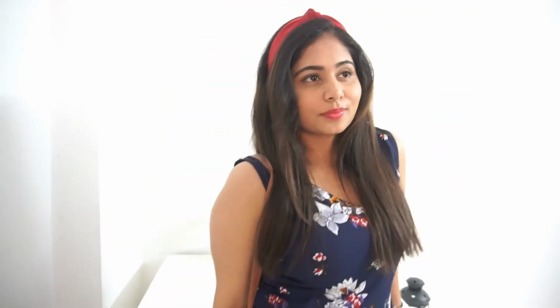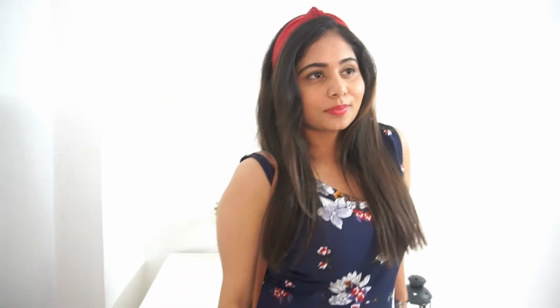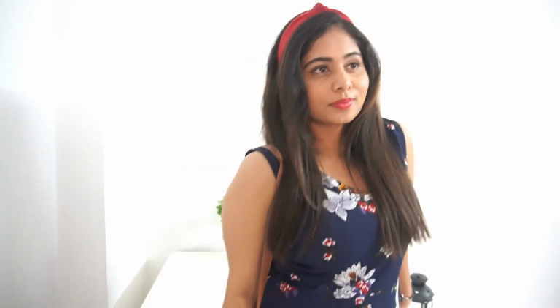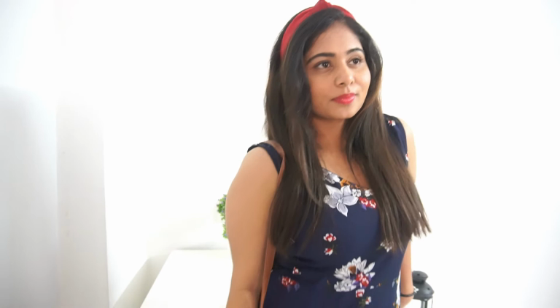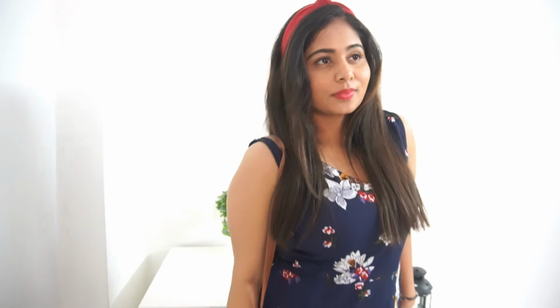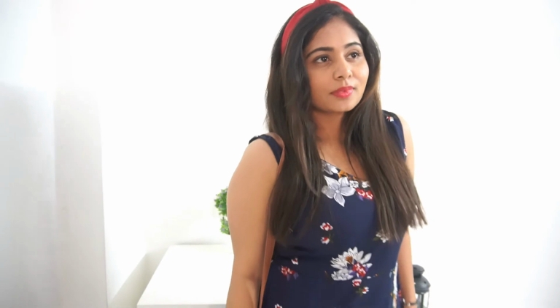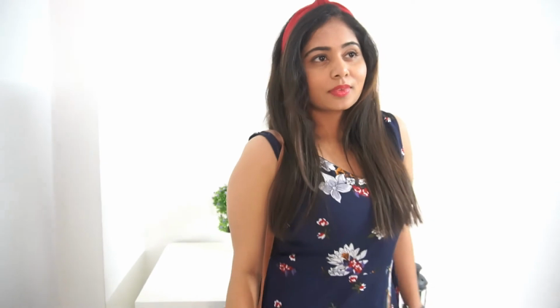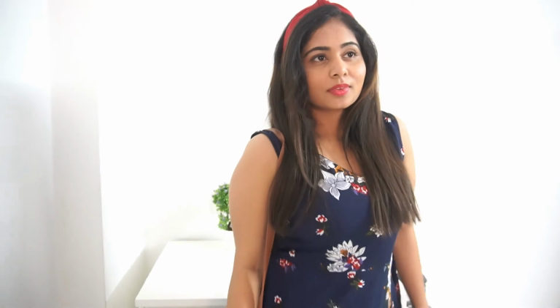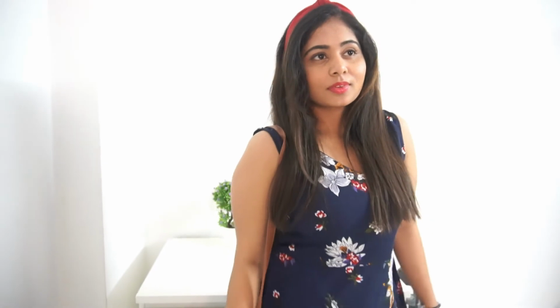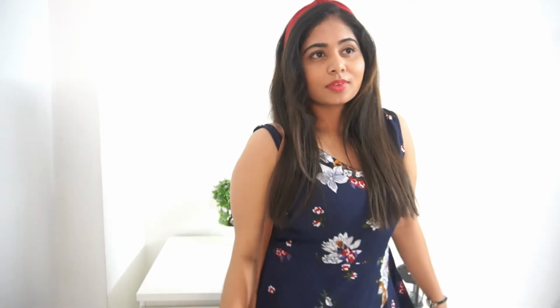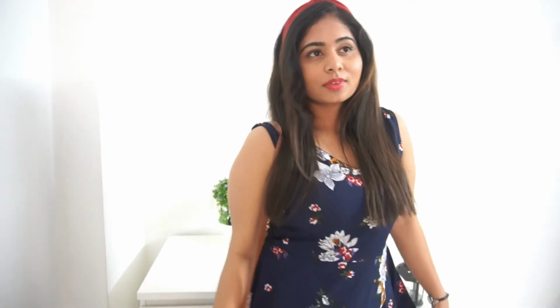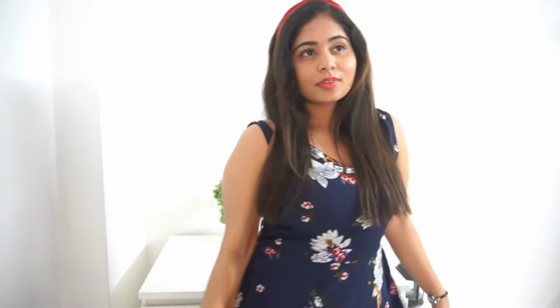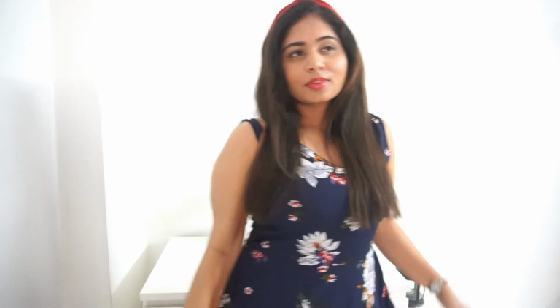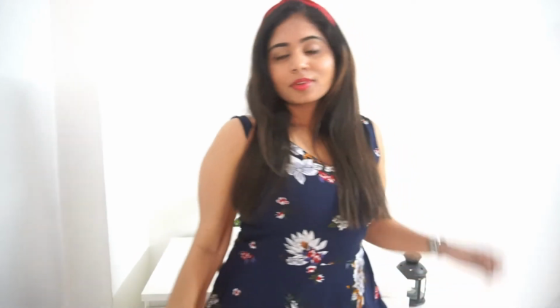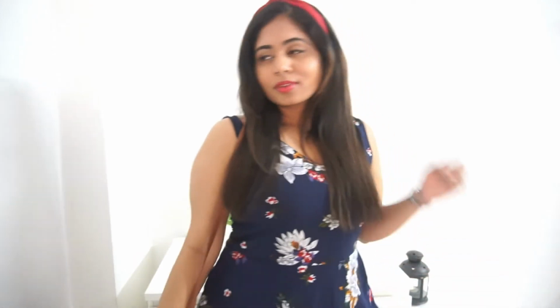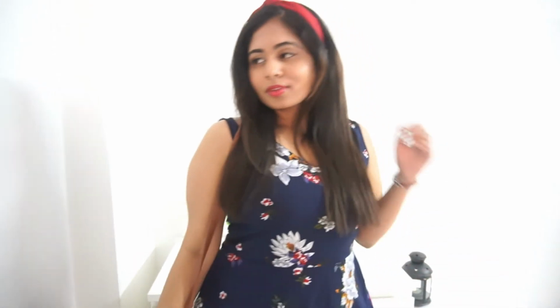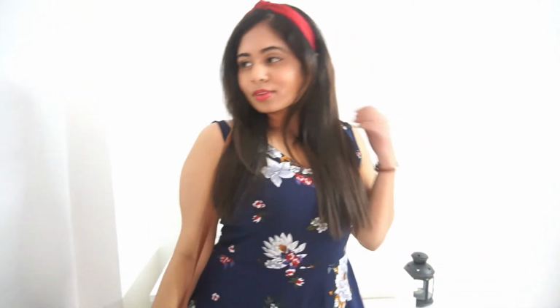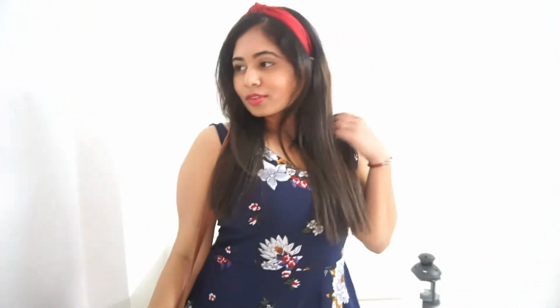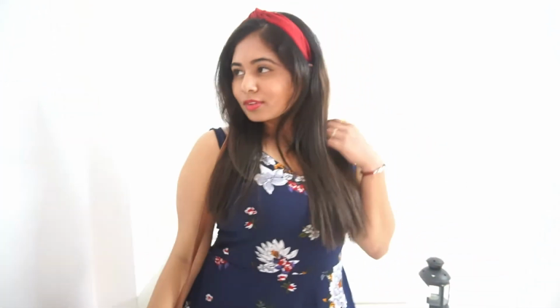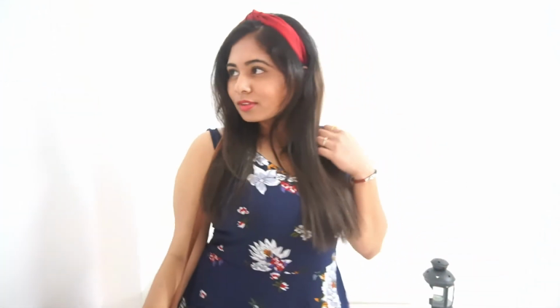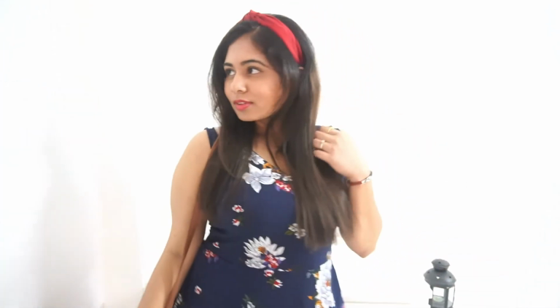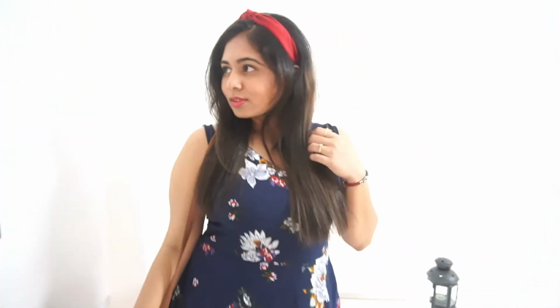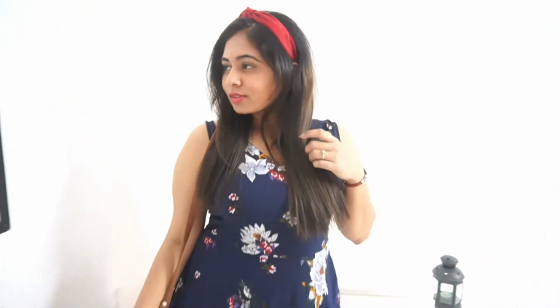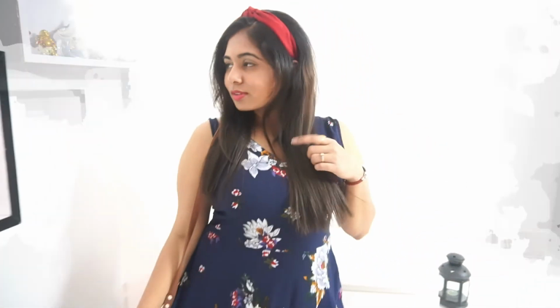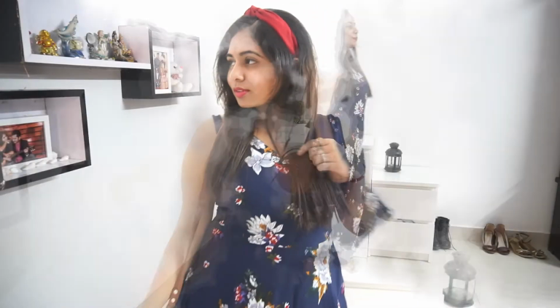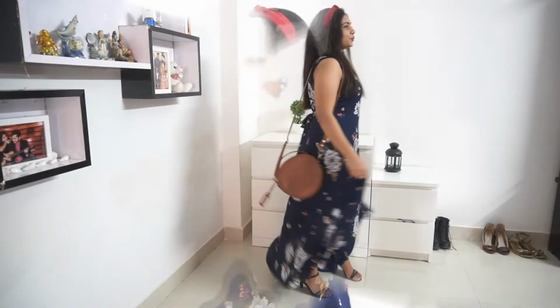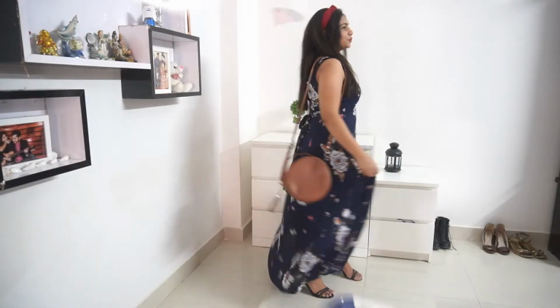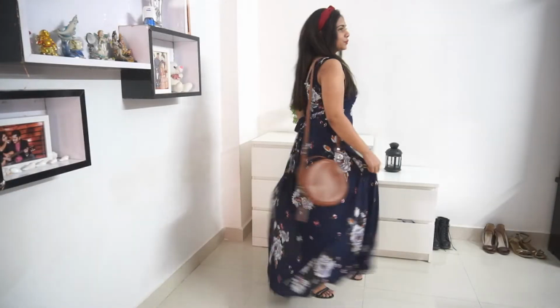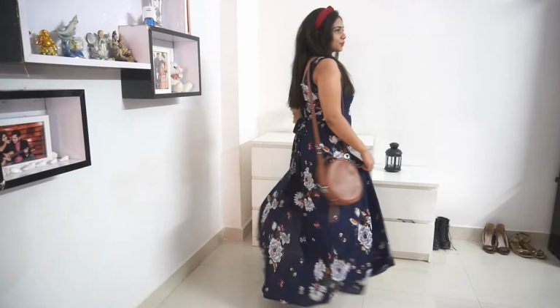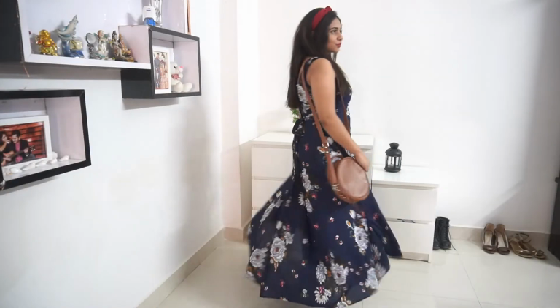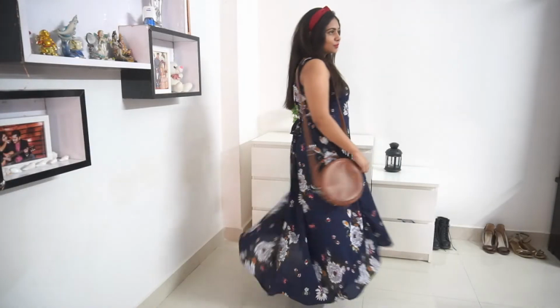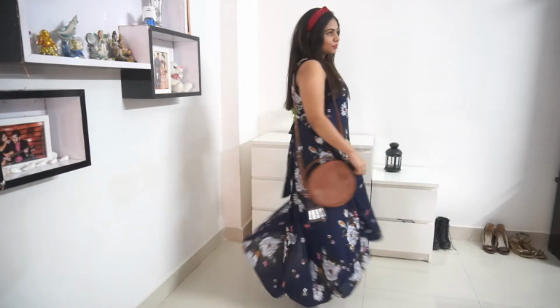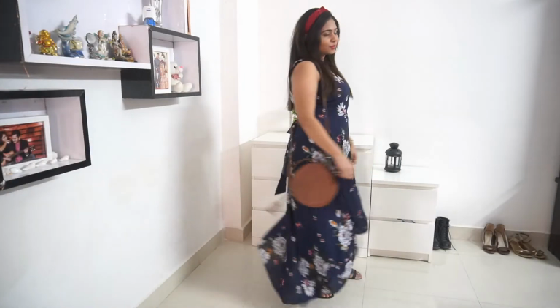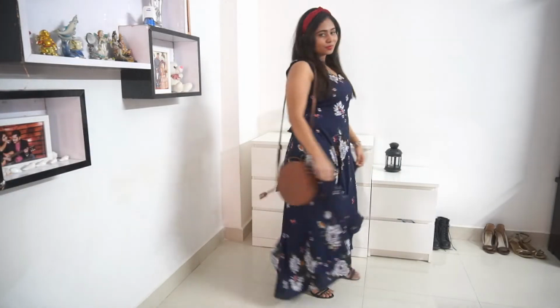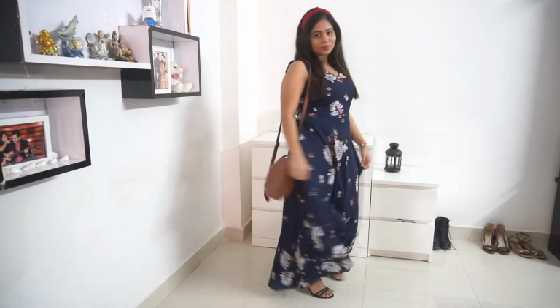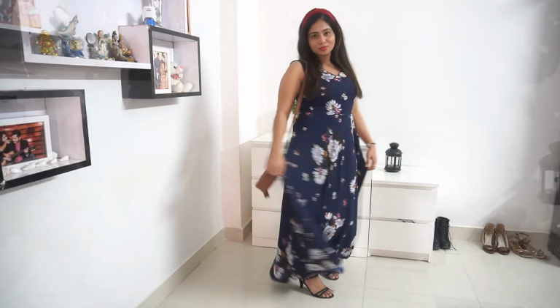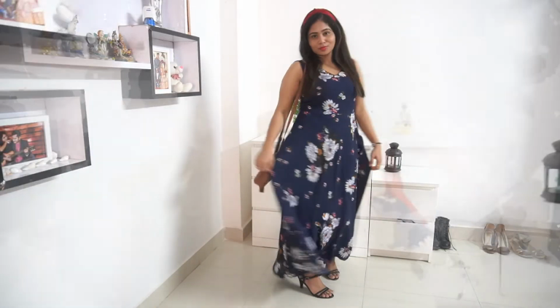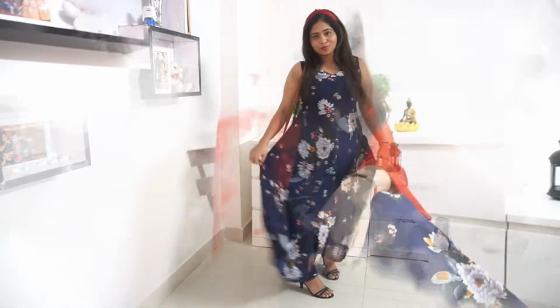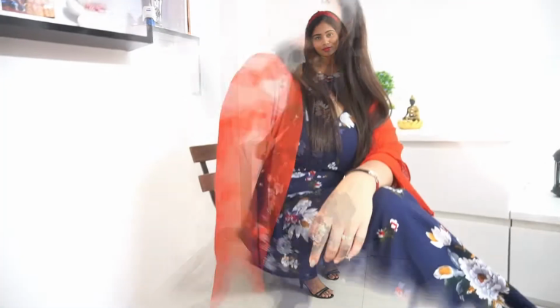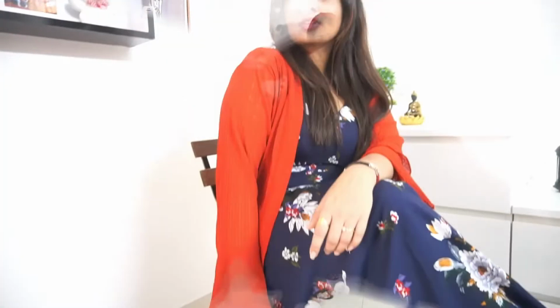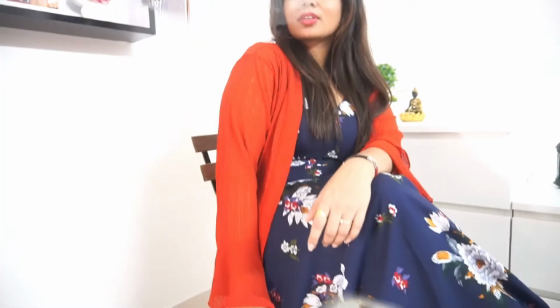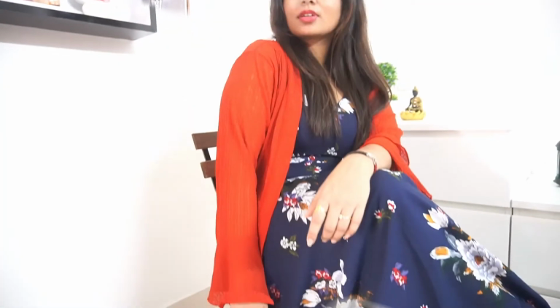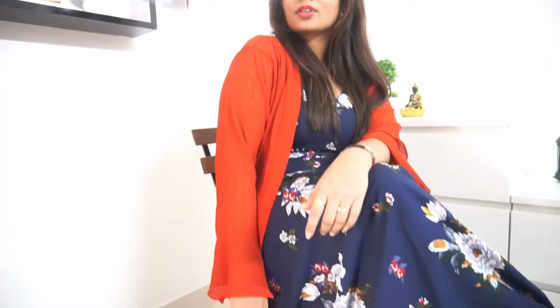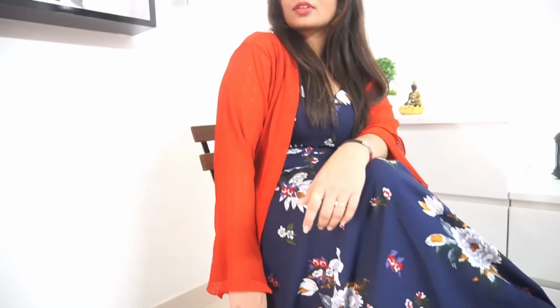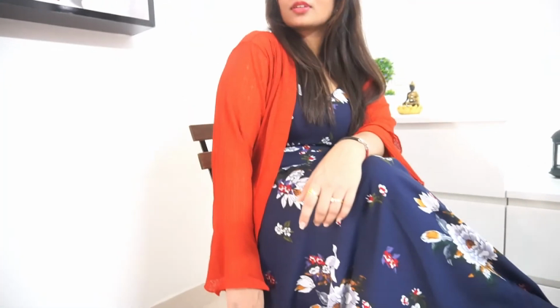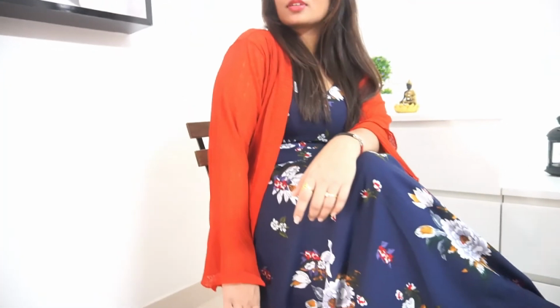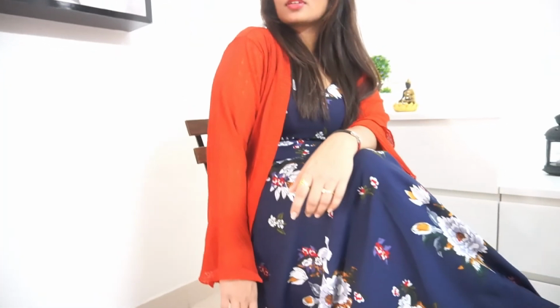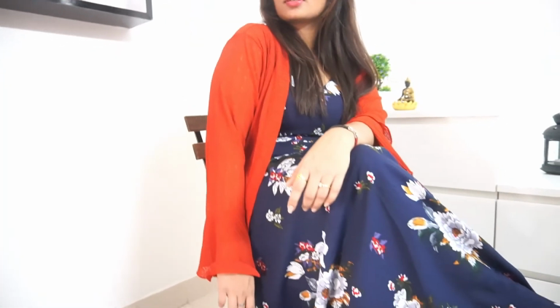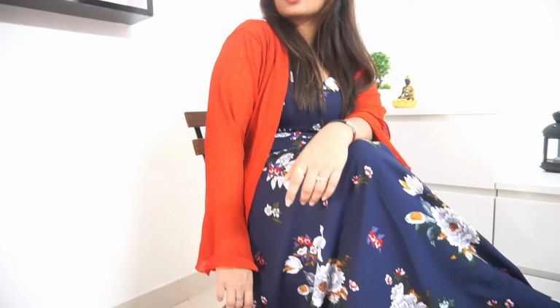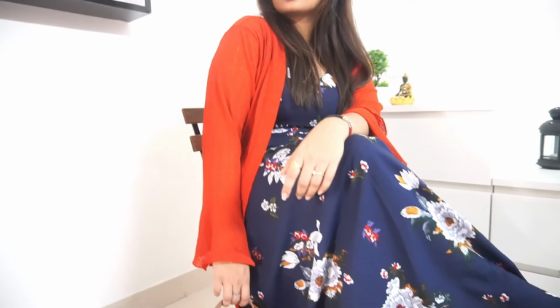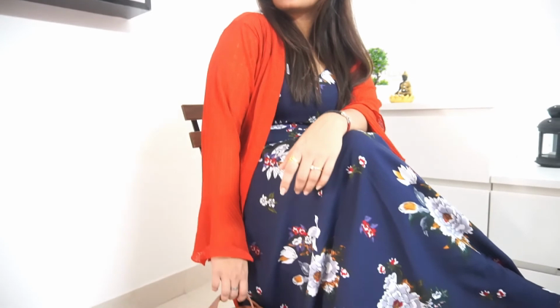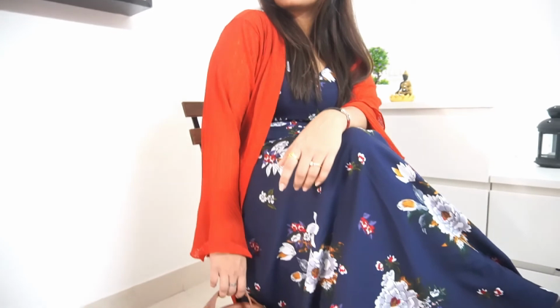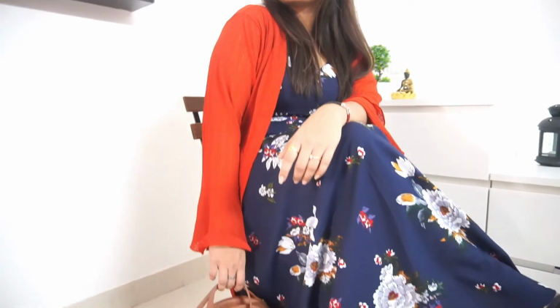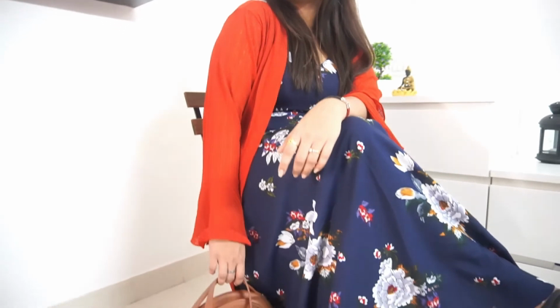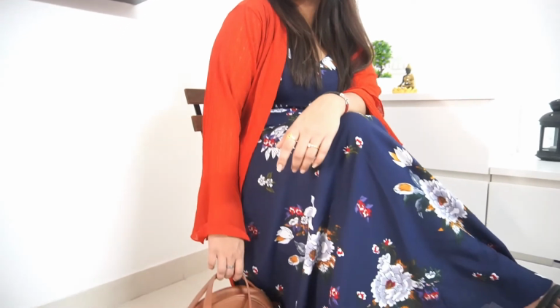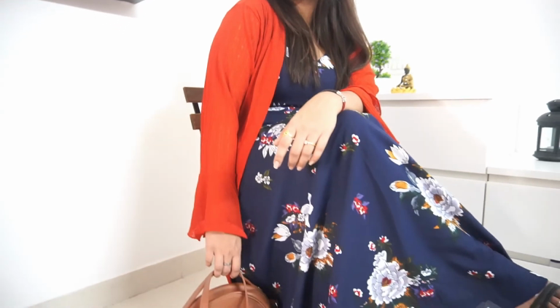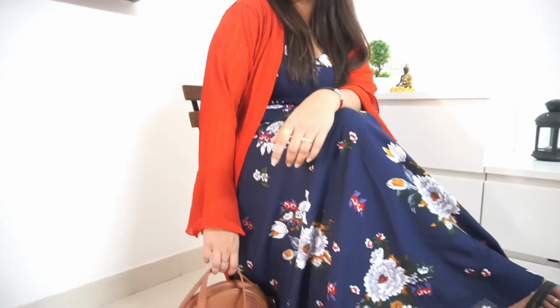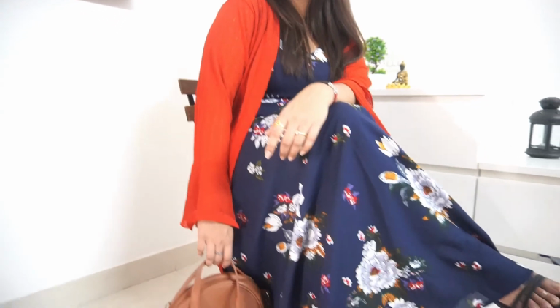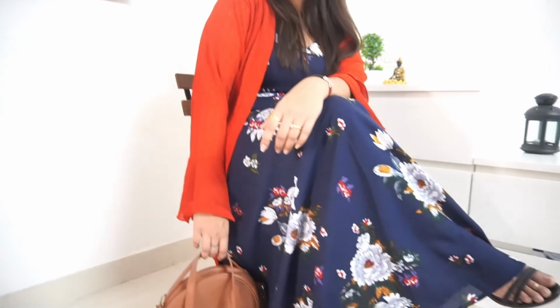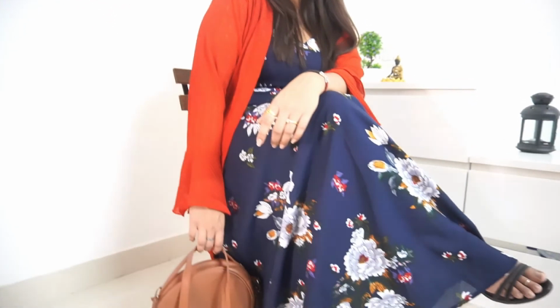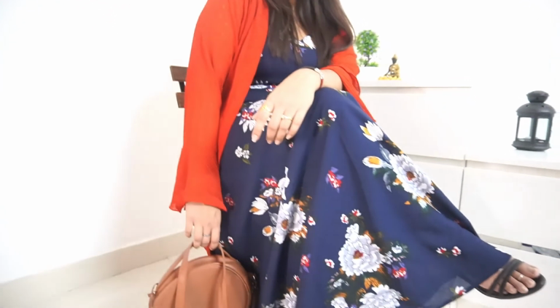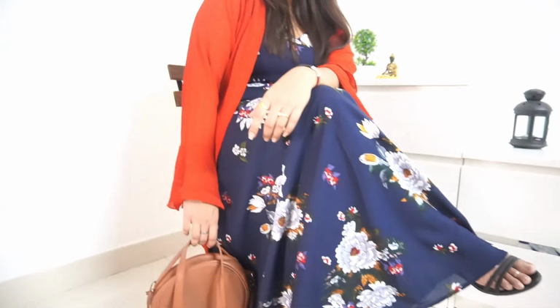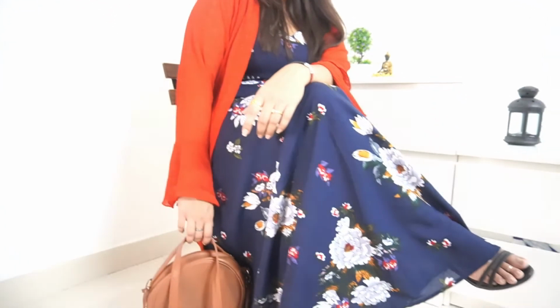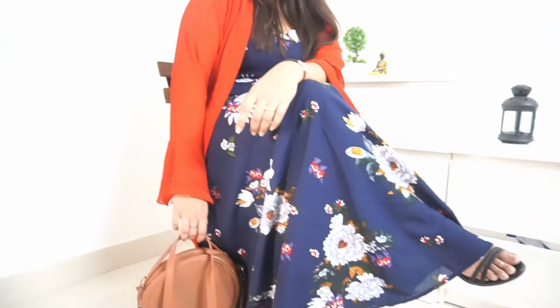Just to add a little style I've used a red hair band. If you're not comfortable with the sleeveless dress, add a long shrug and you're good to go.